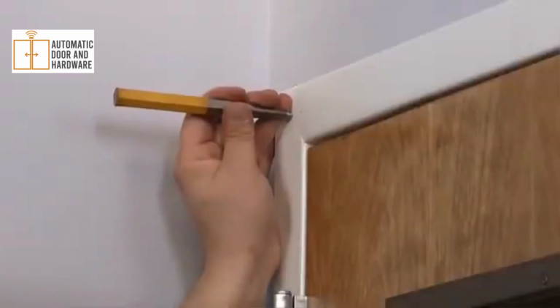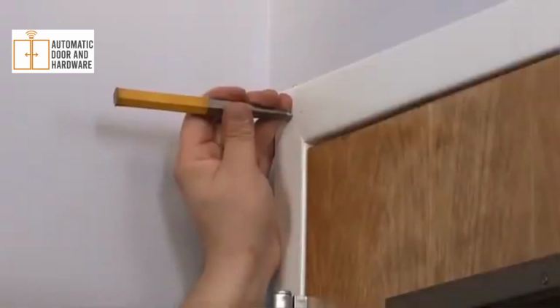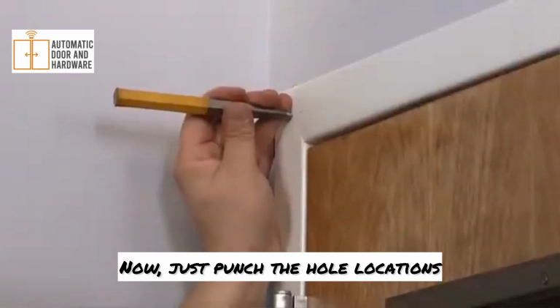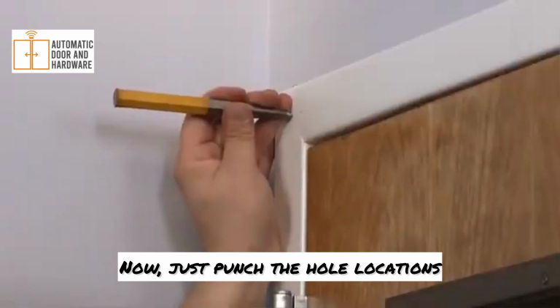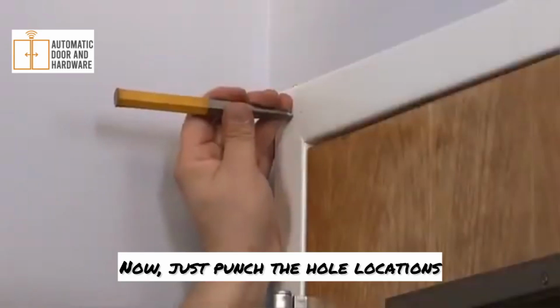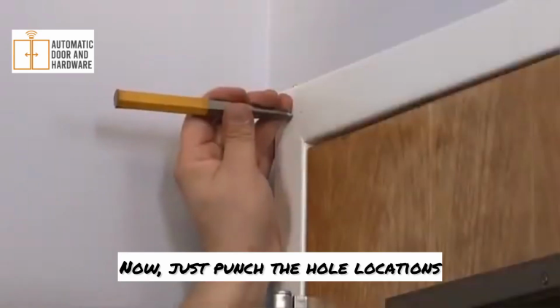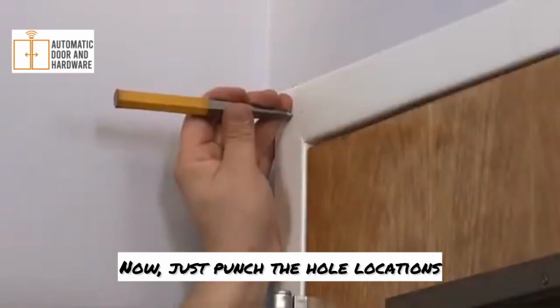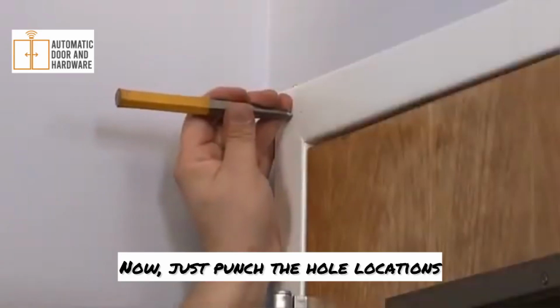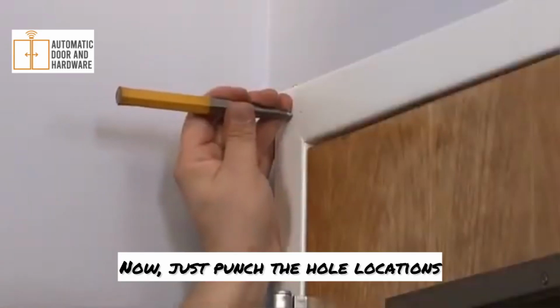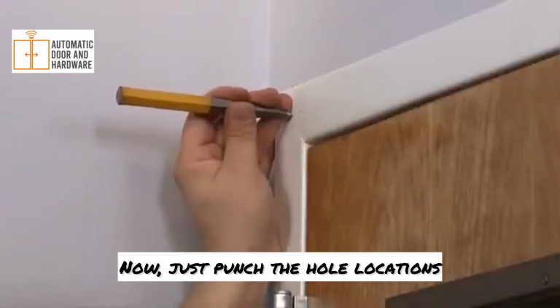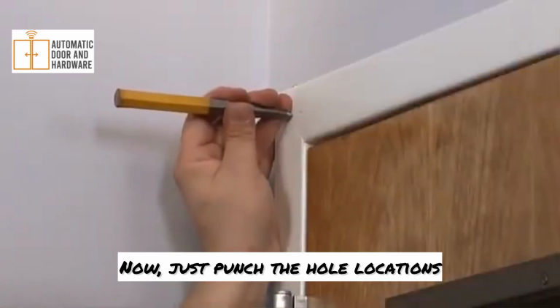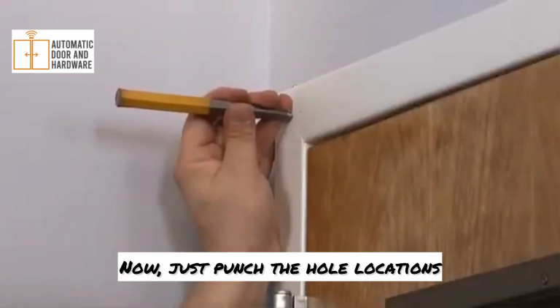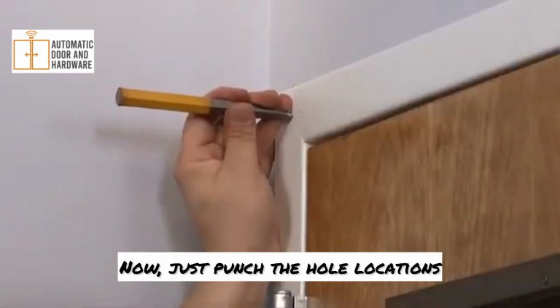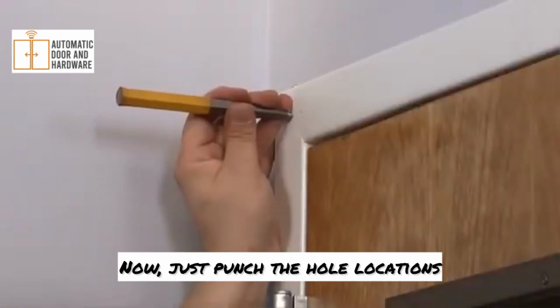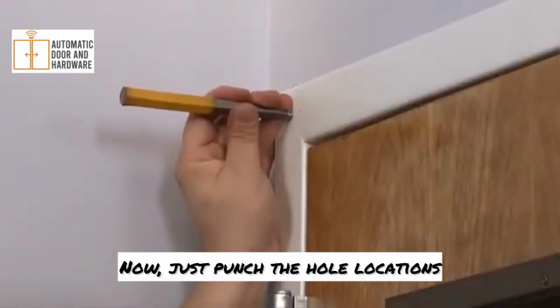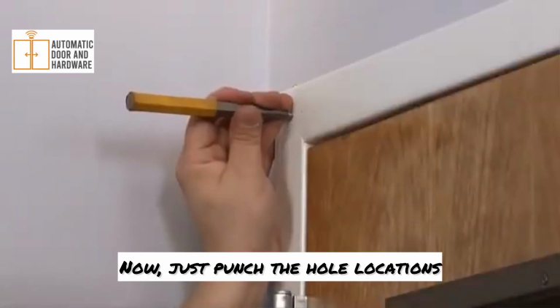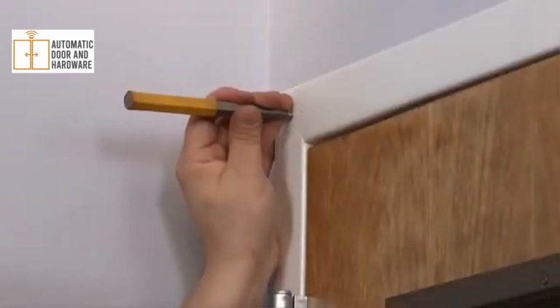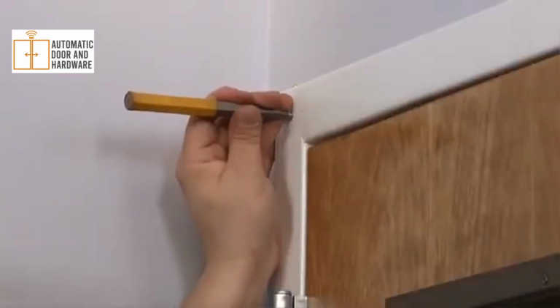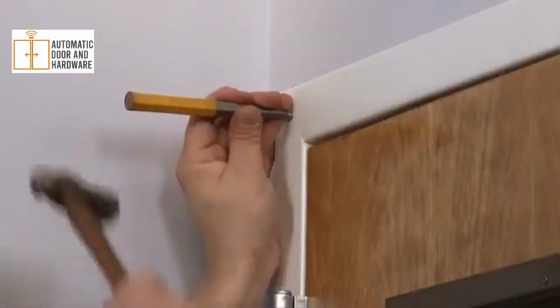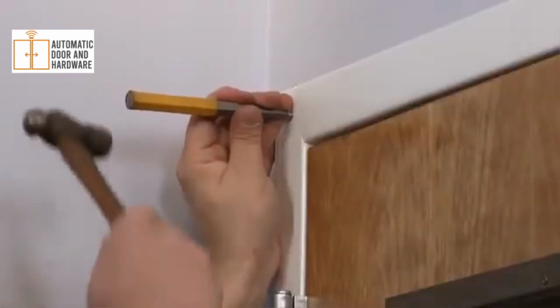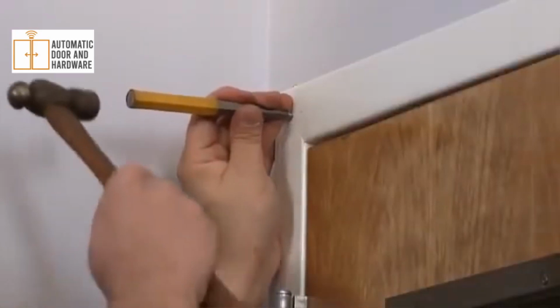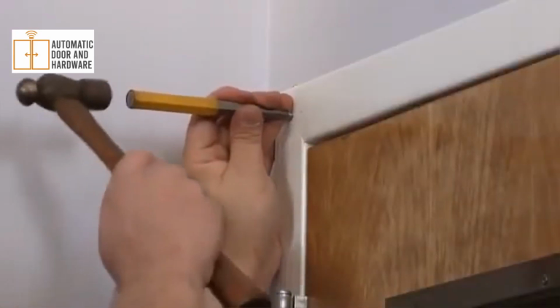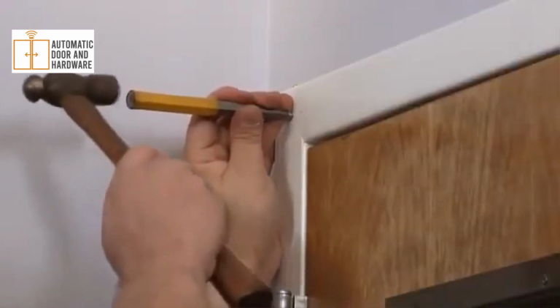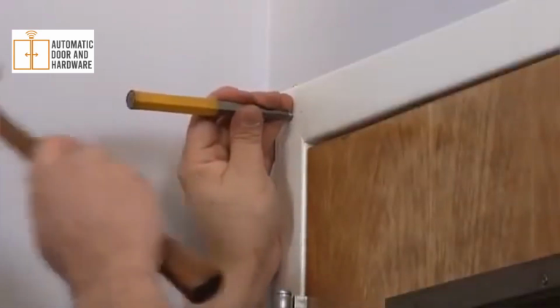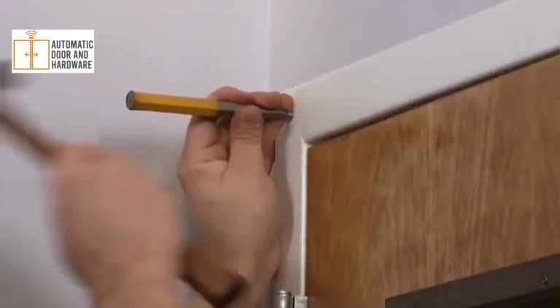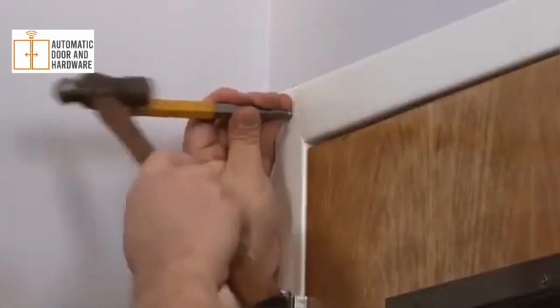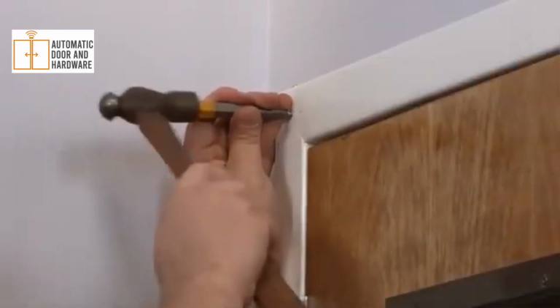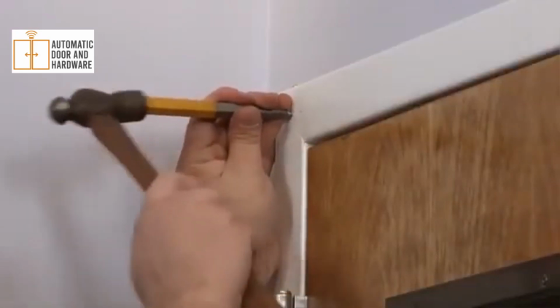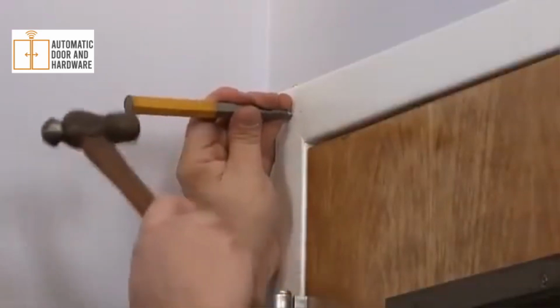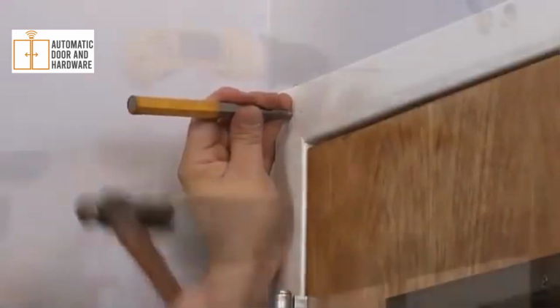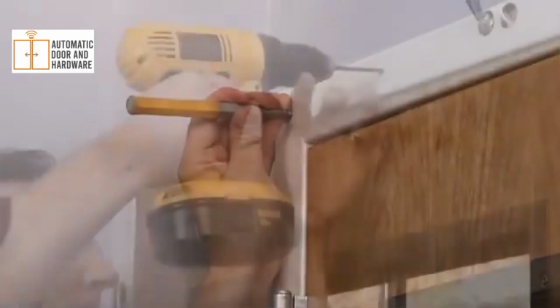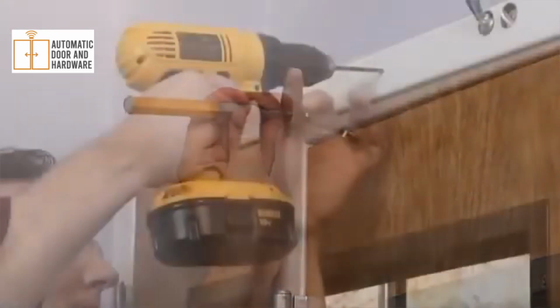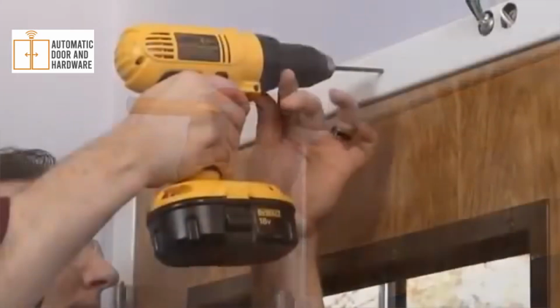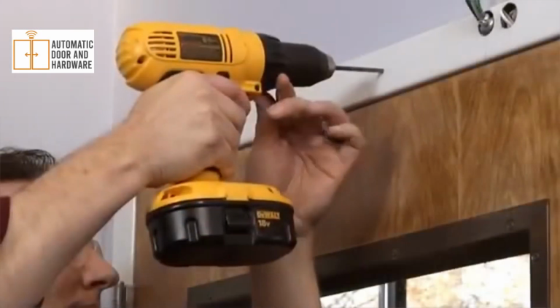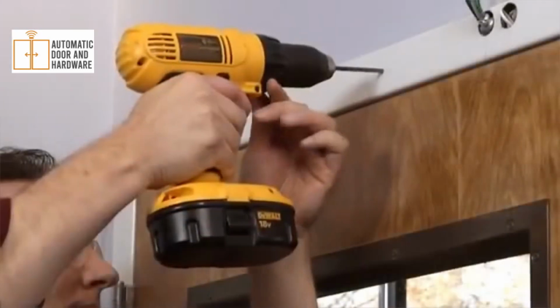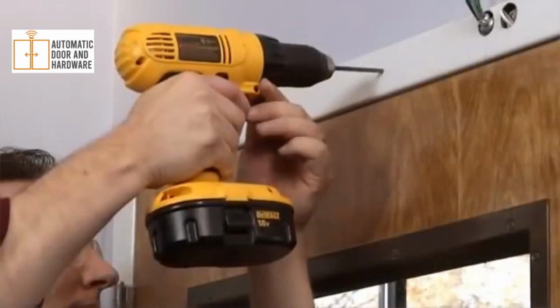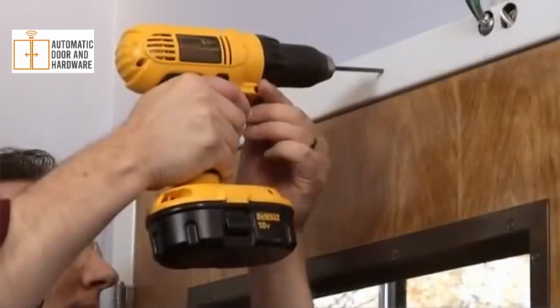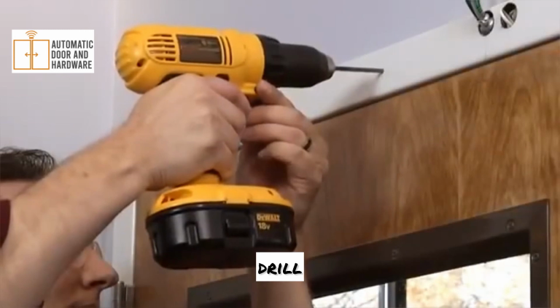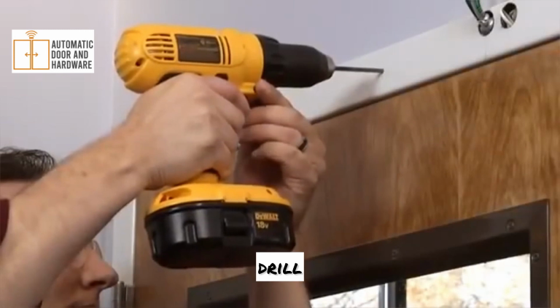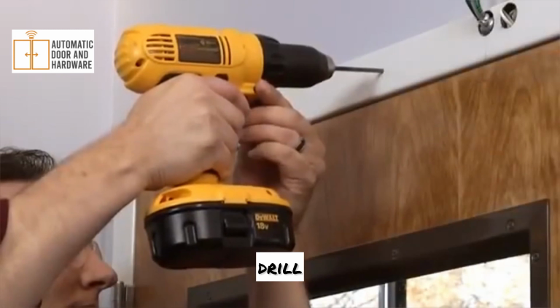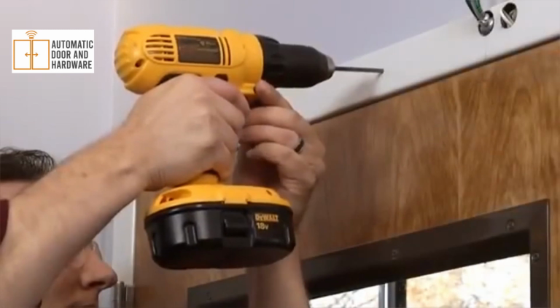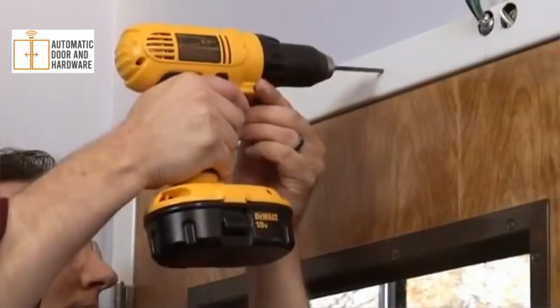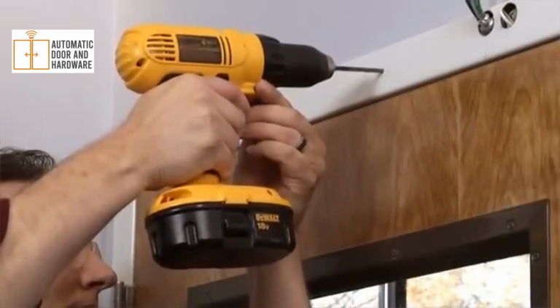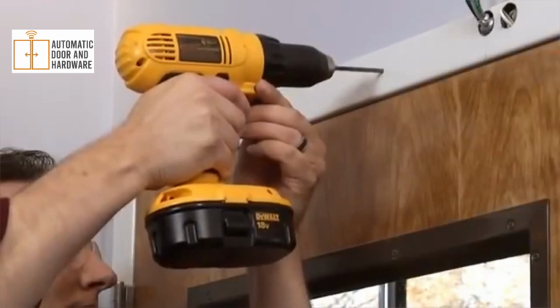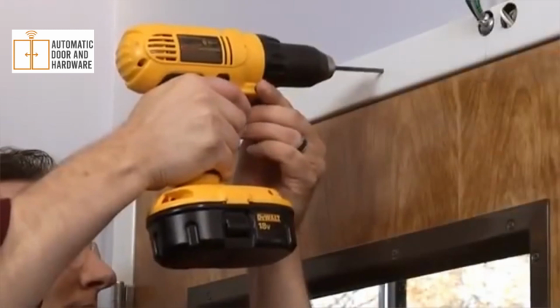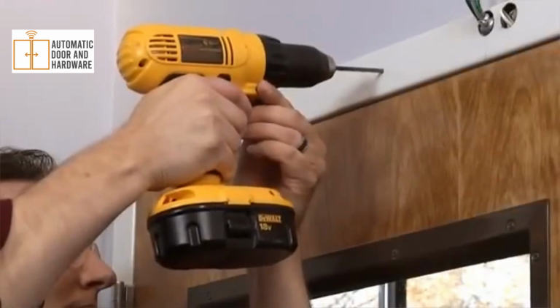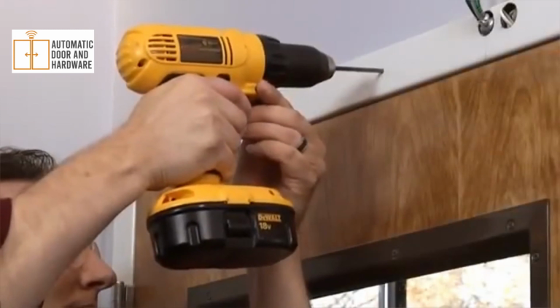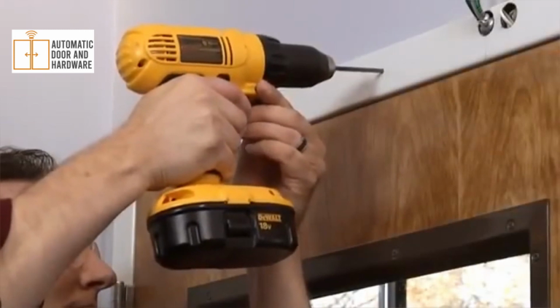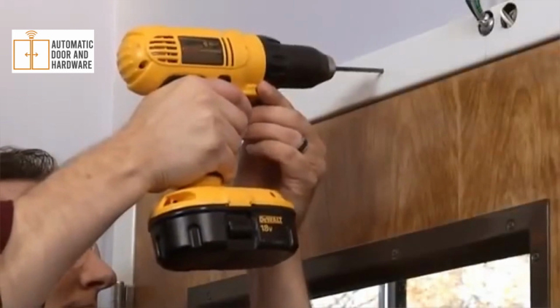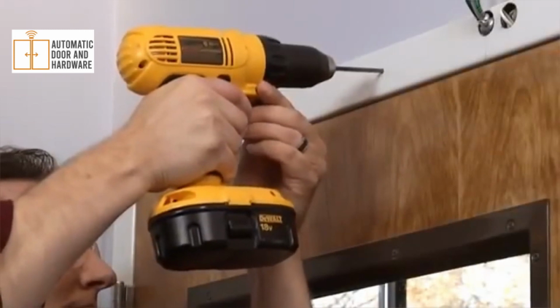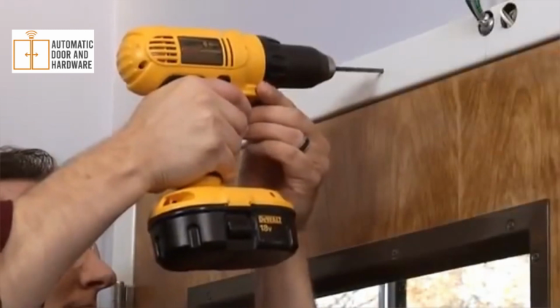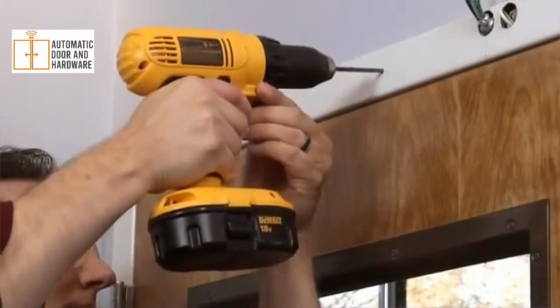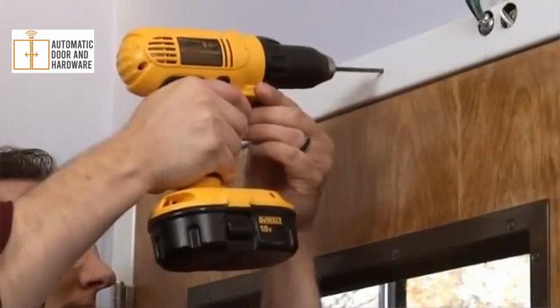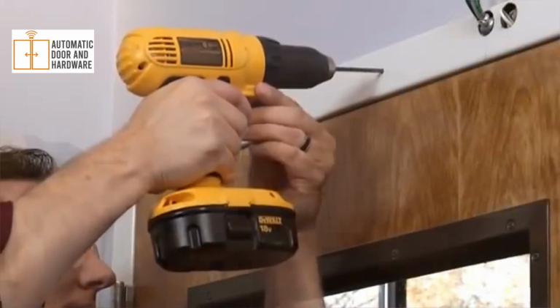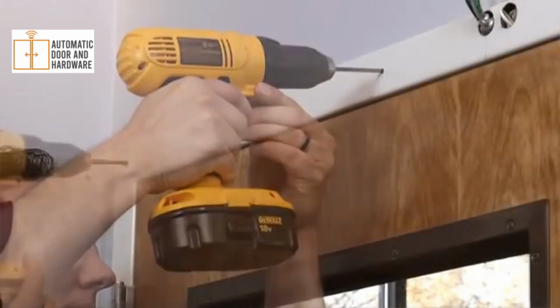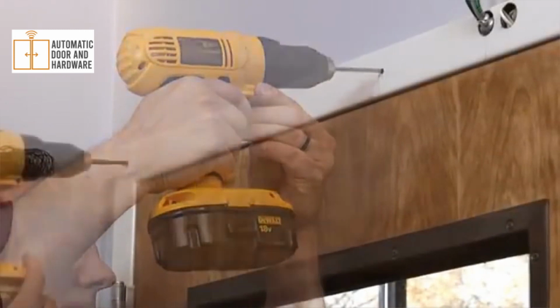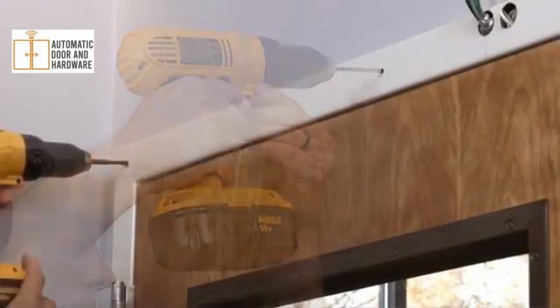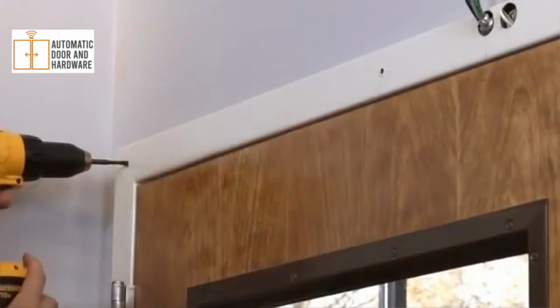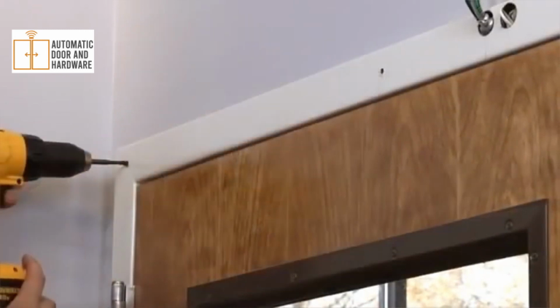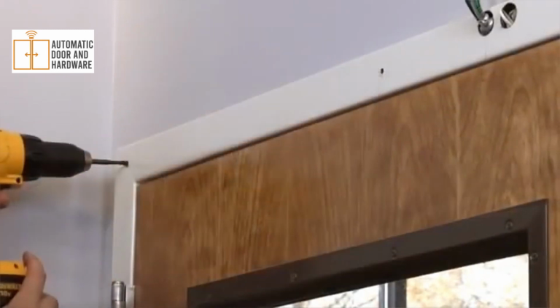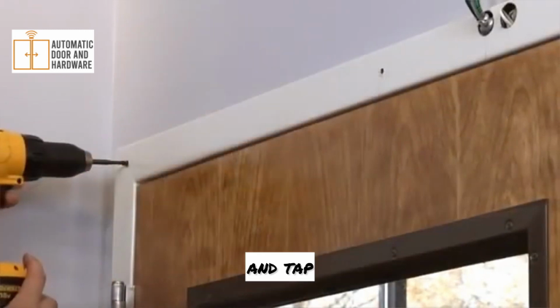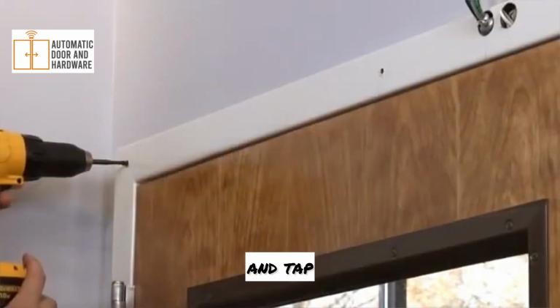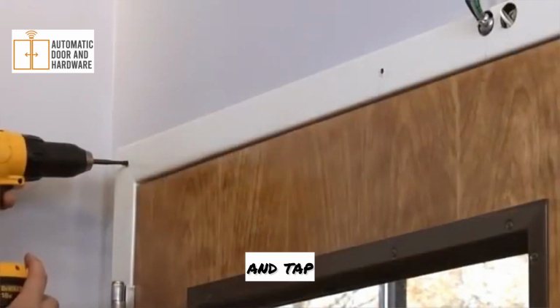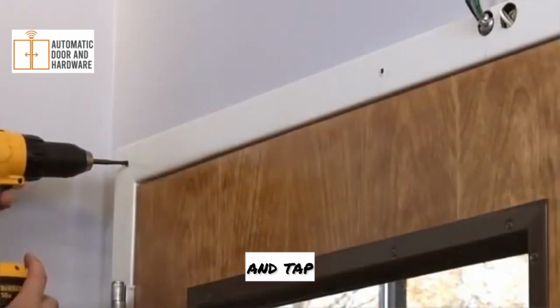Now just punch the hole locations, drill, and tap.